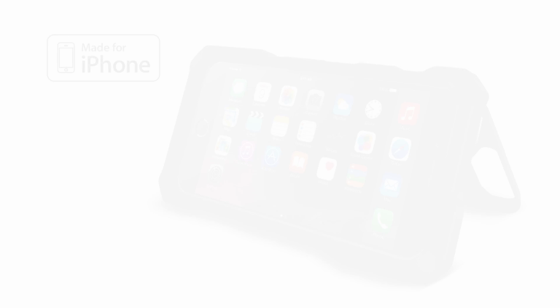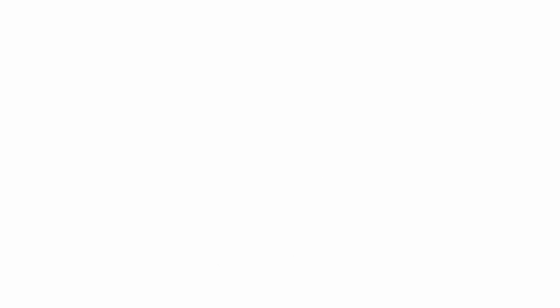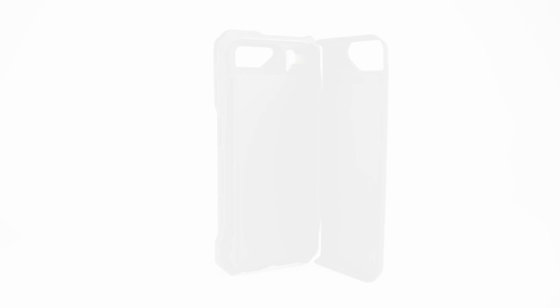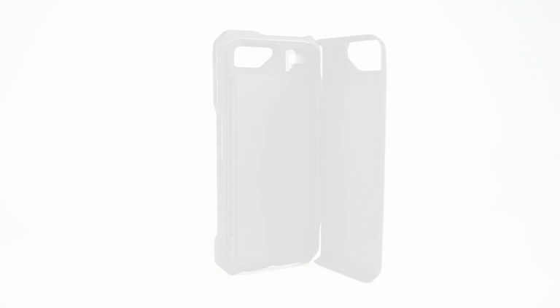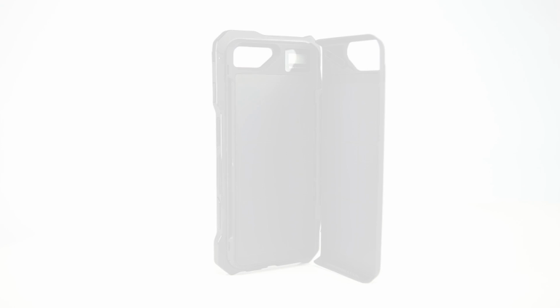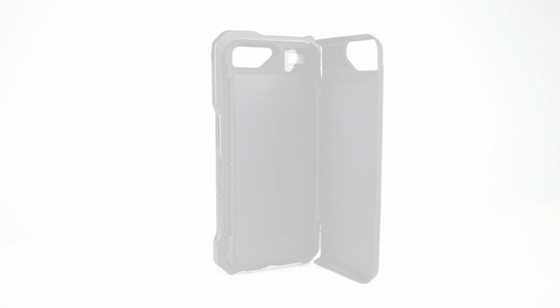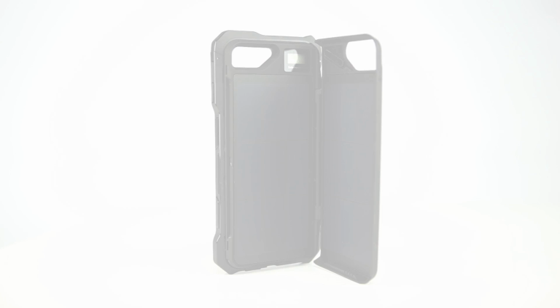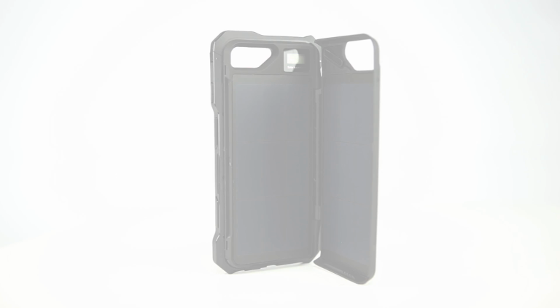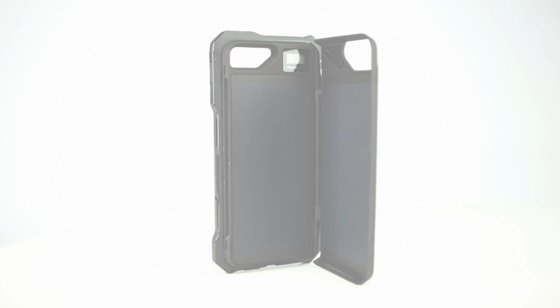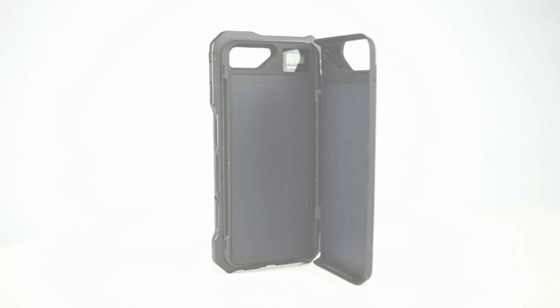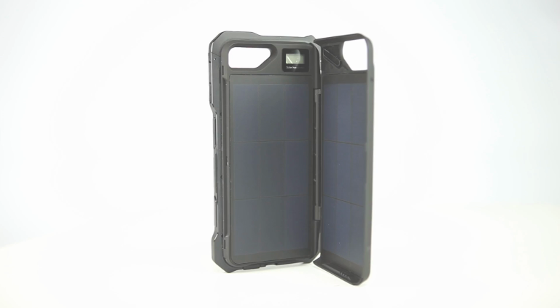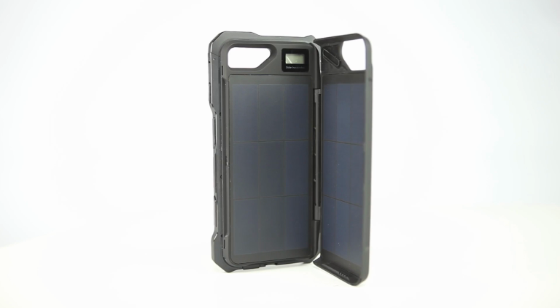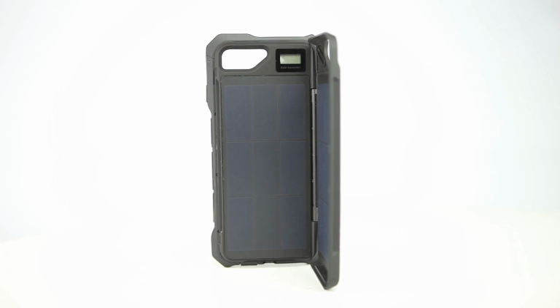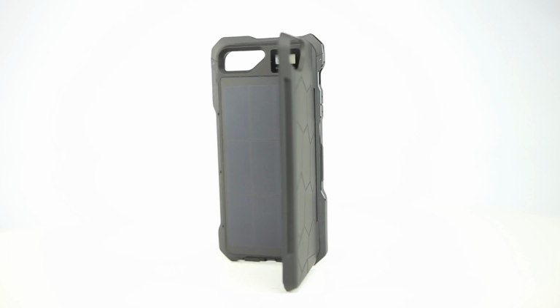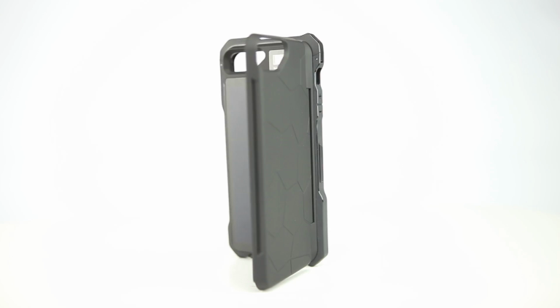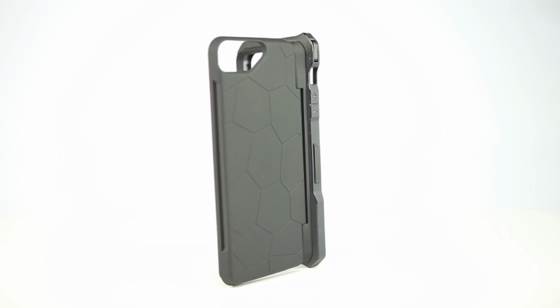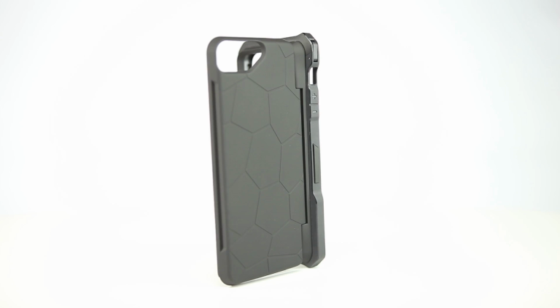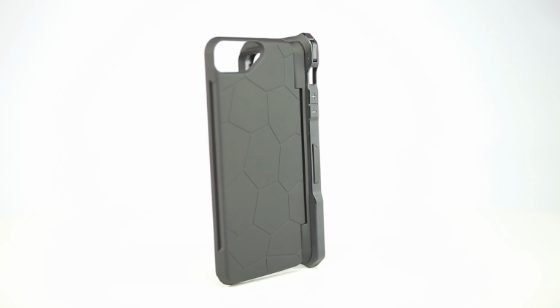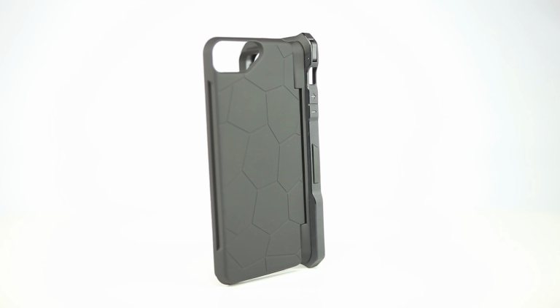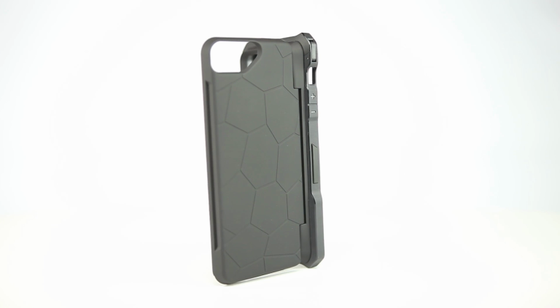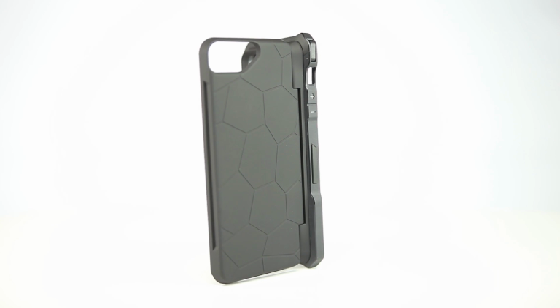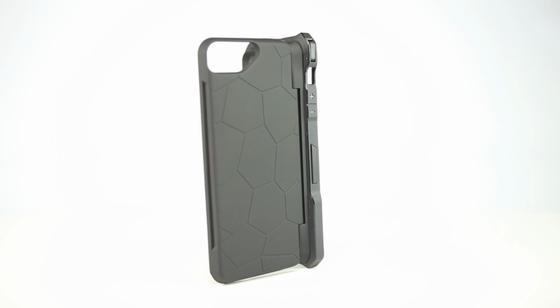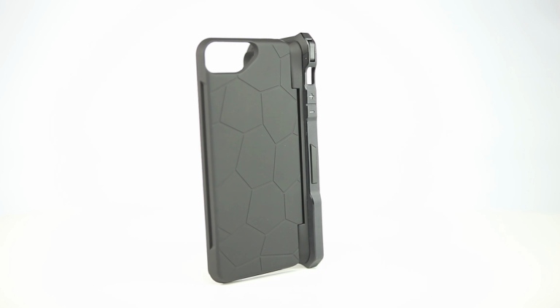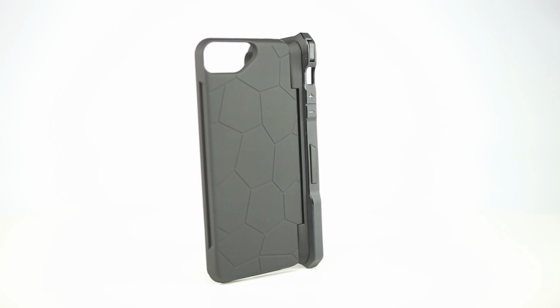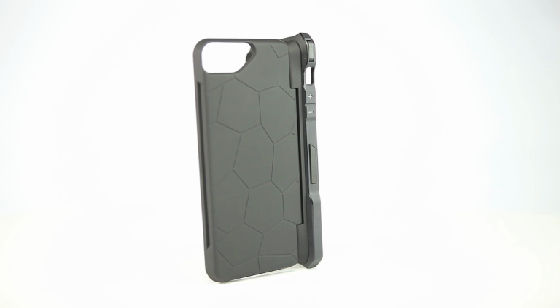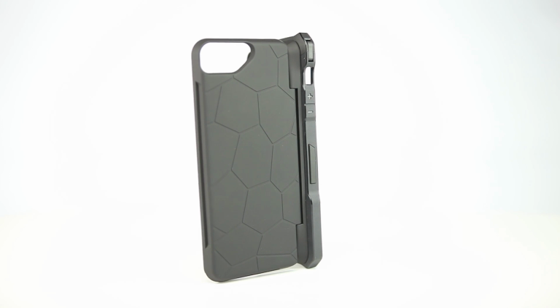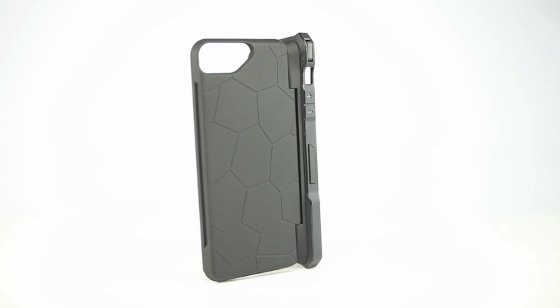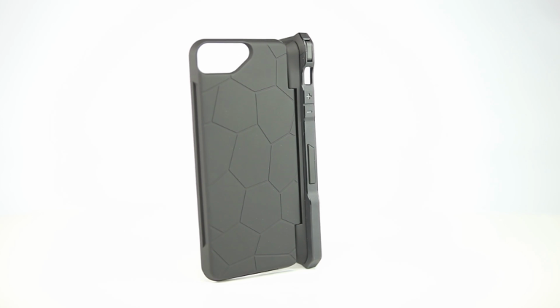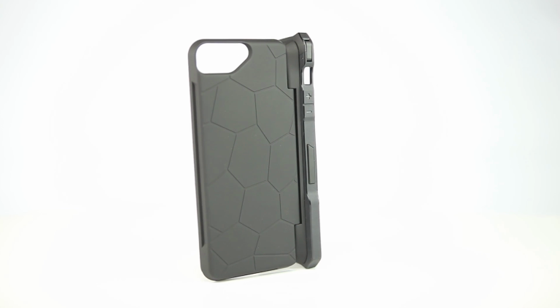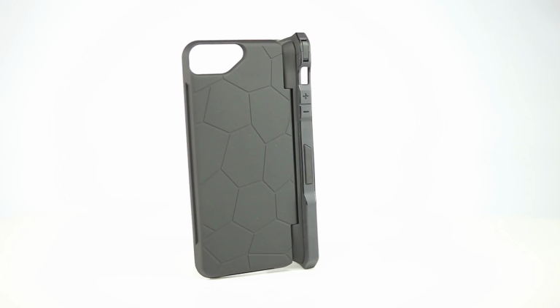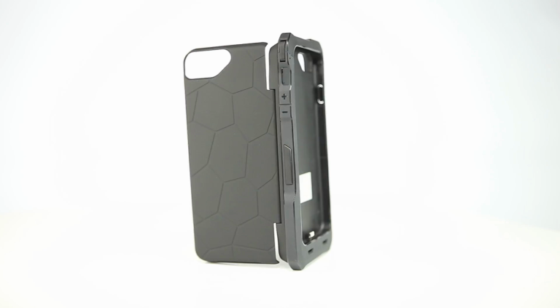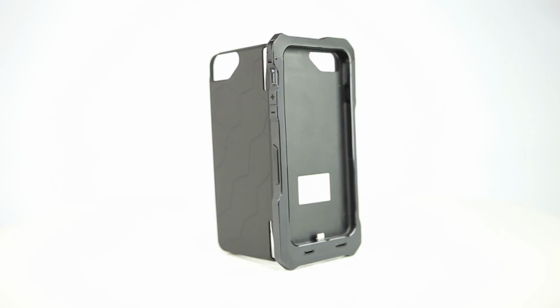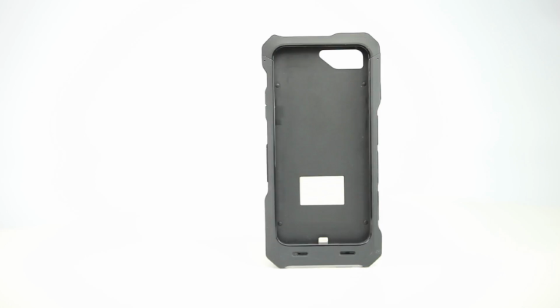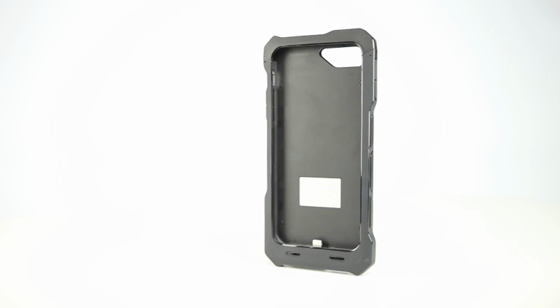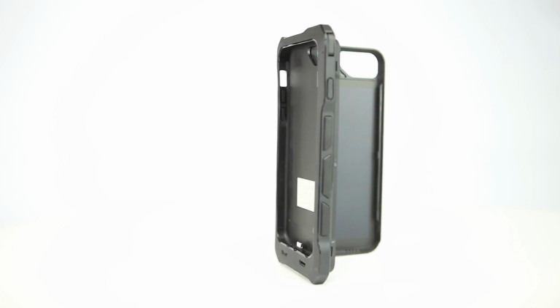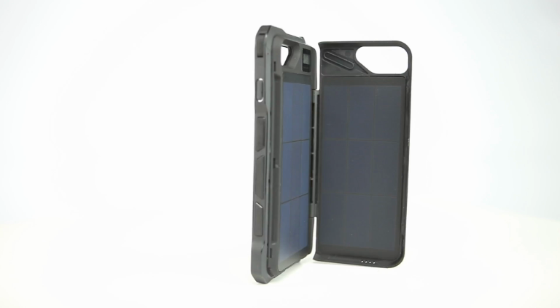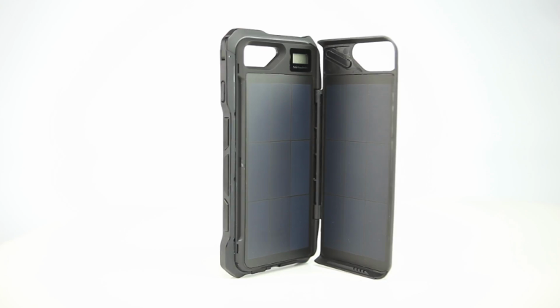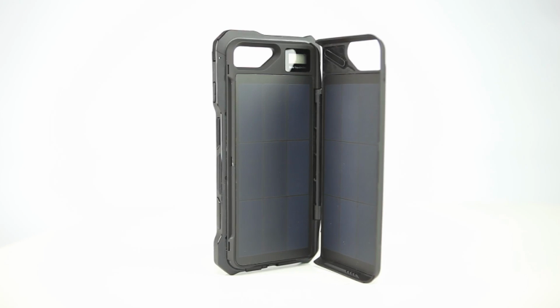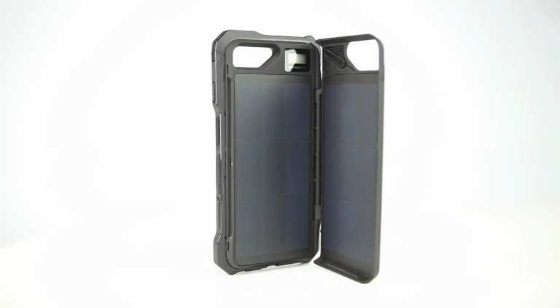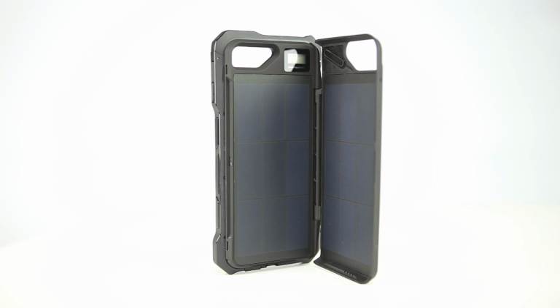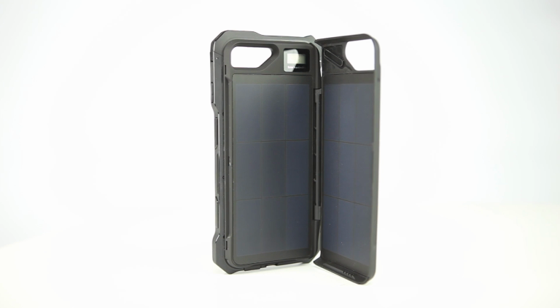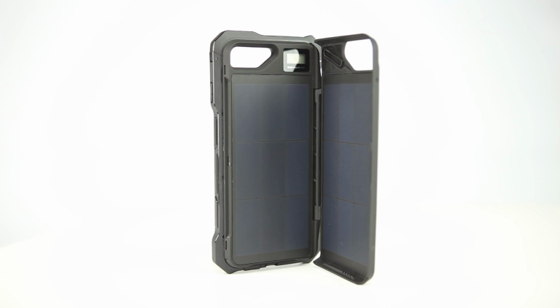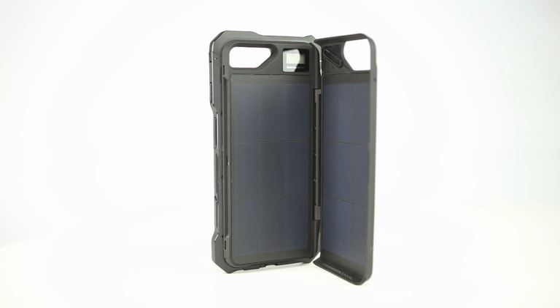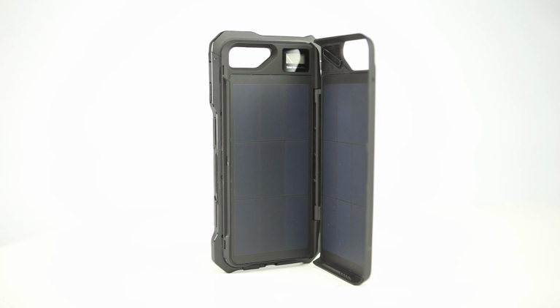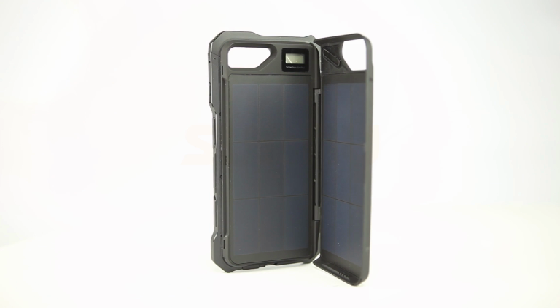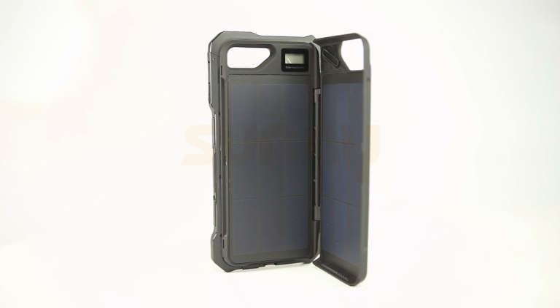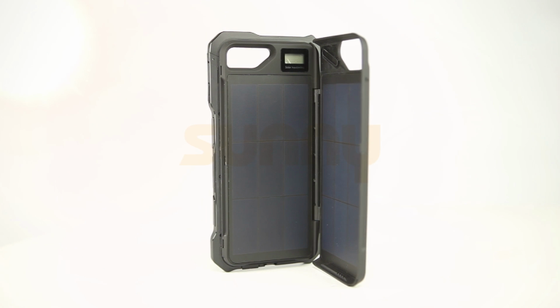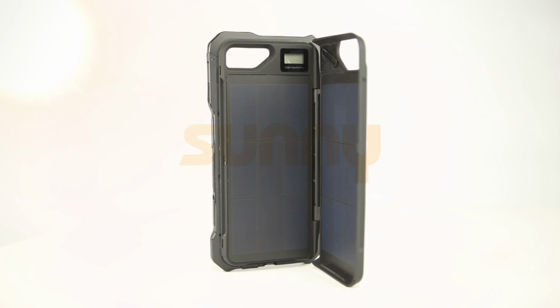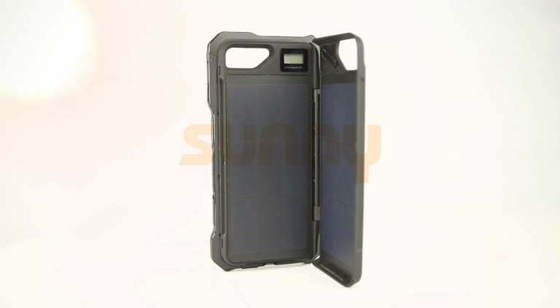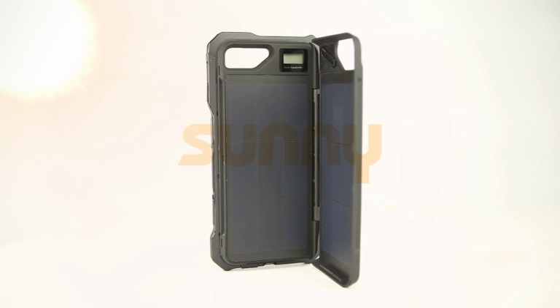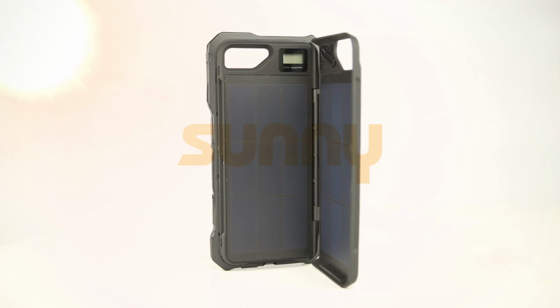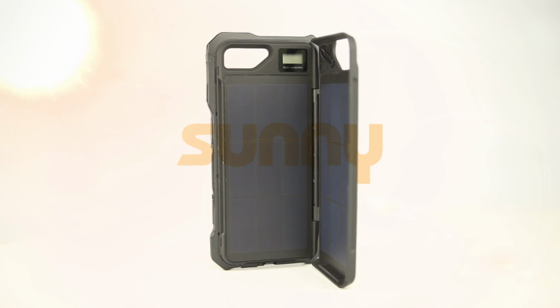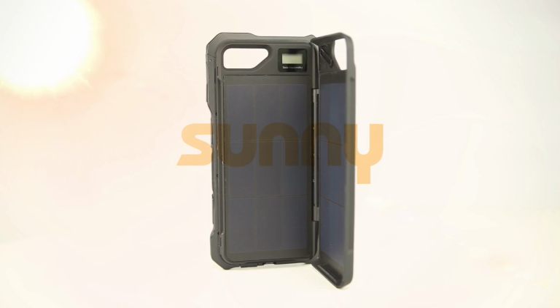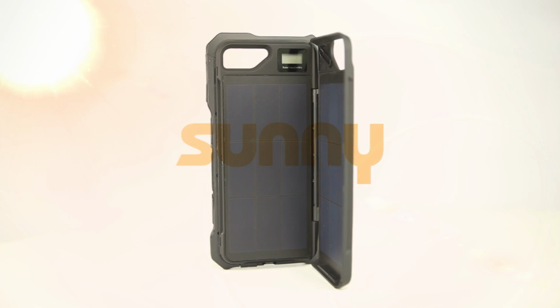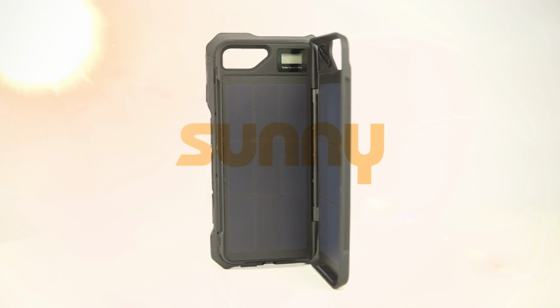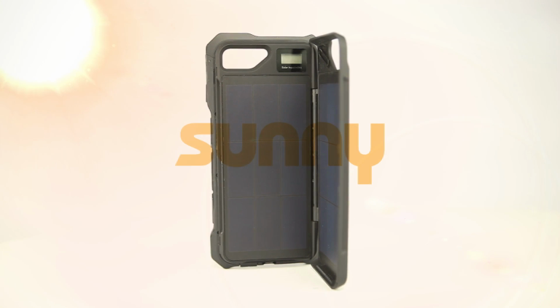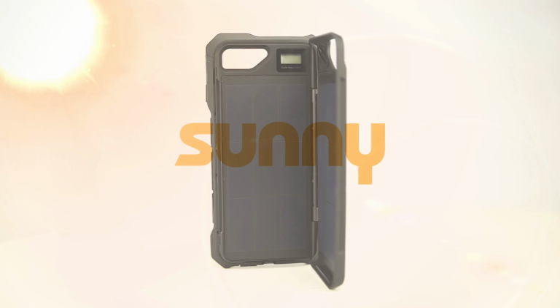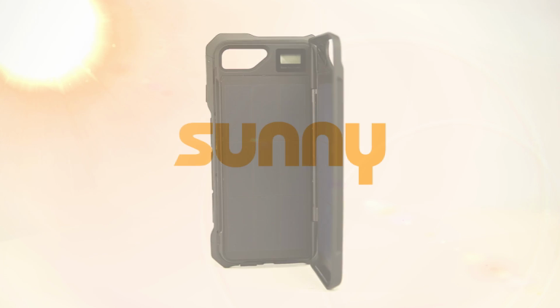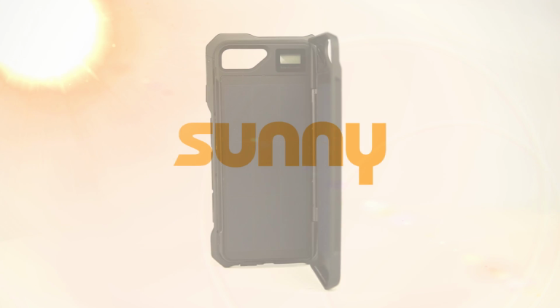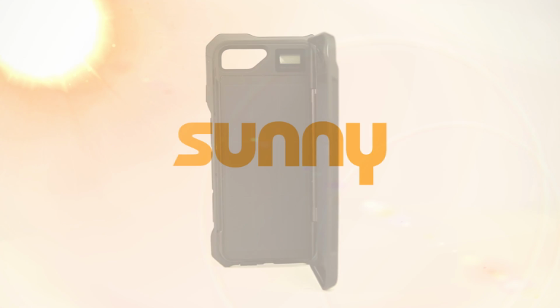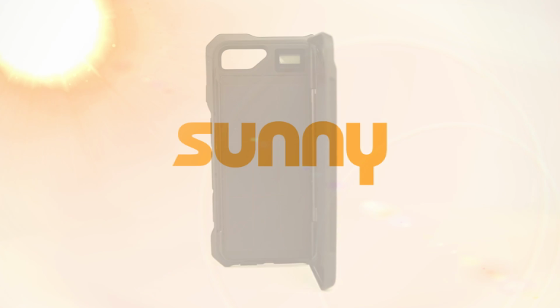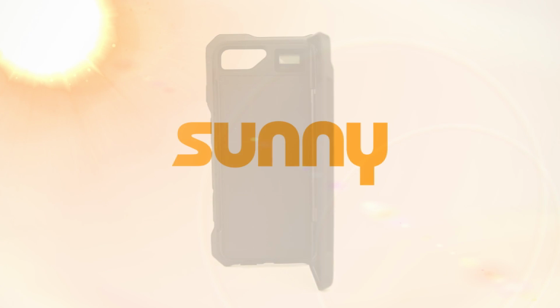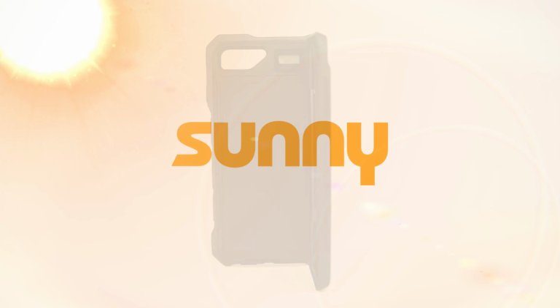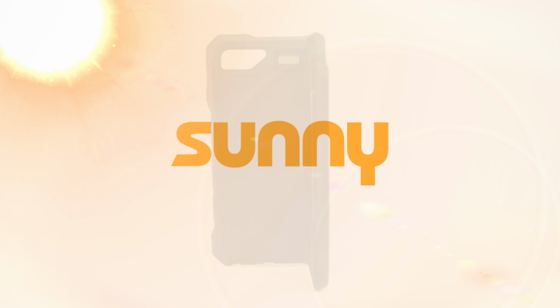So join us in making the most environmentally friendly, the most sophisticated, the most powerful solar case ever built.